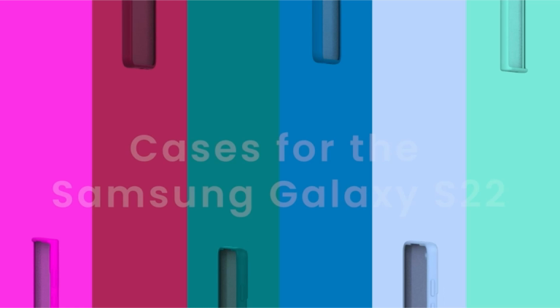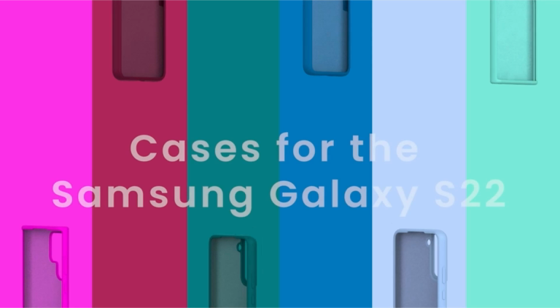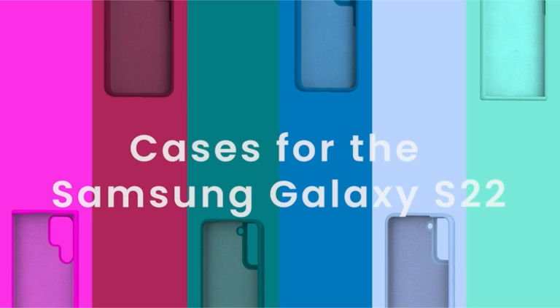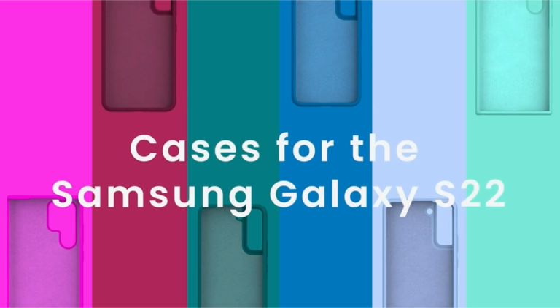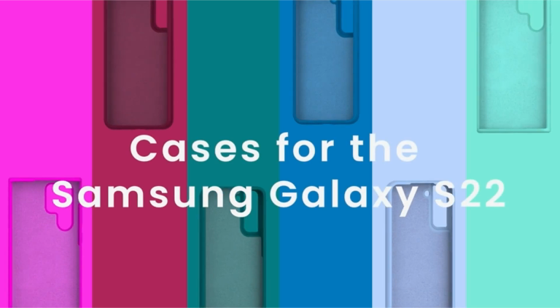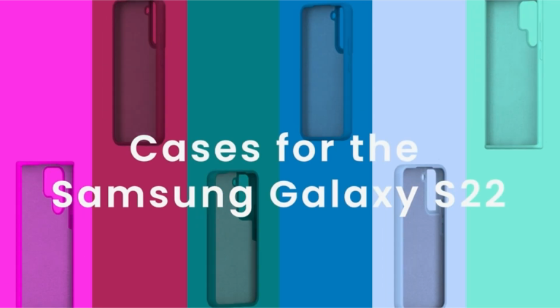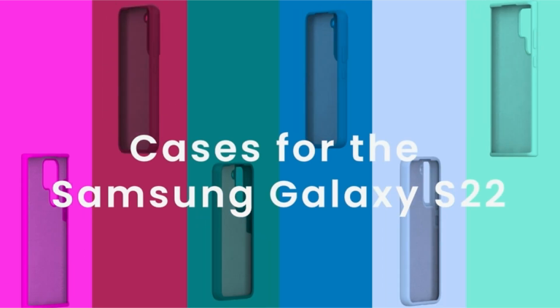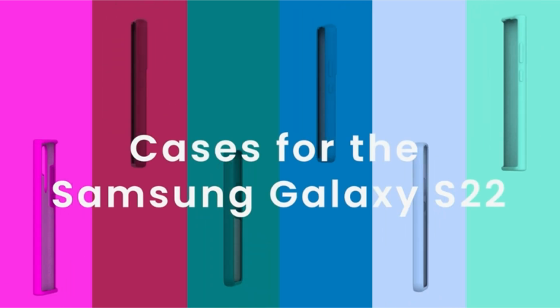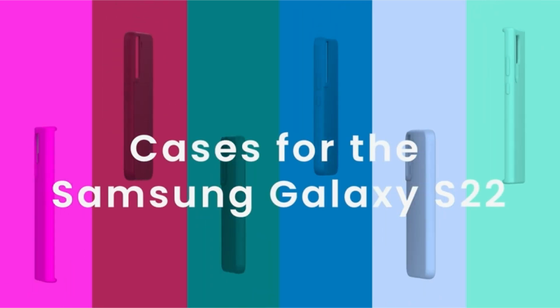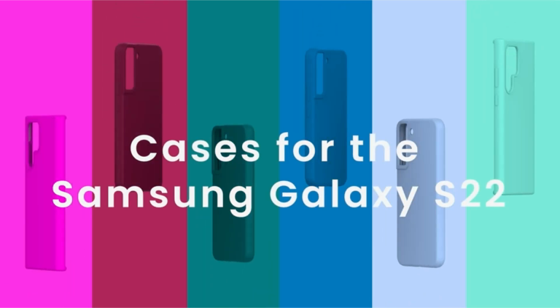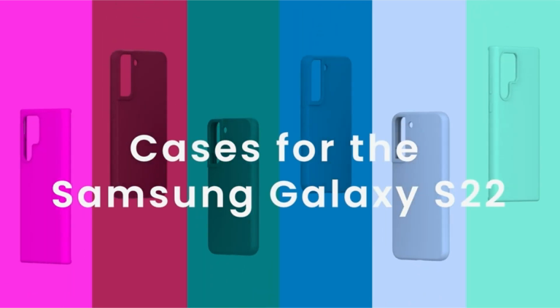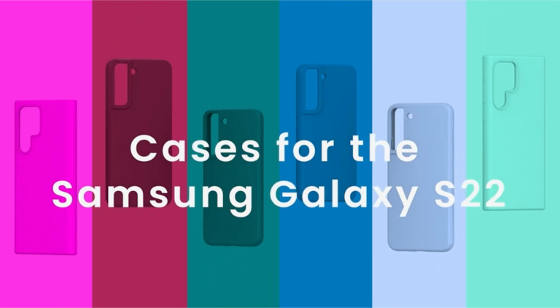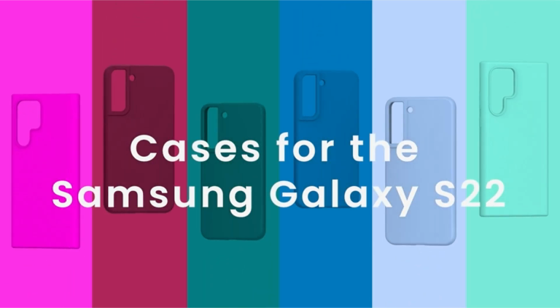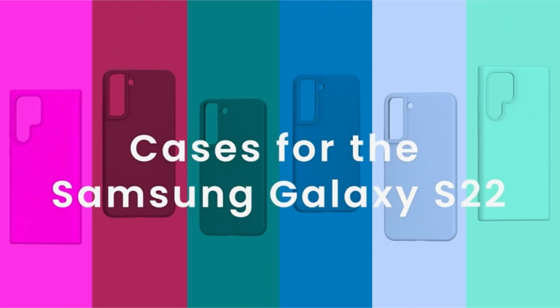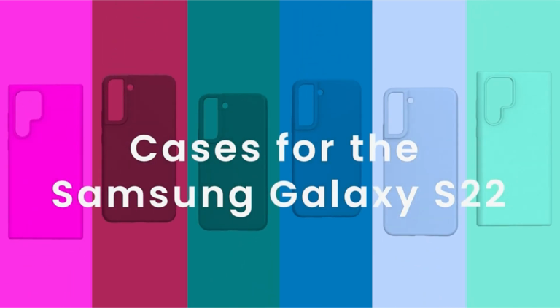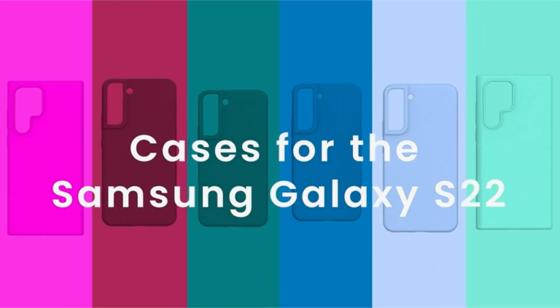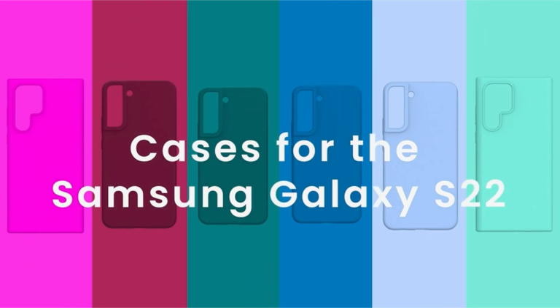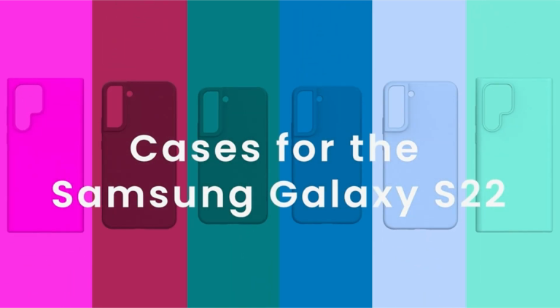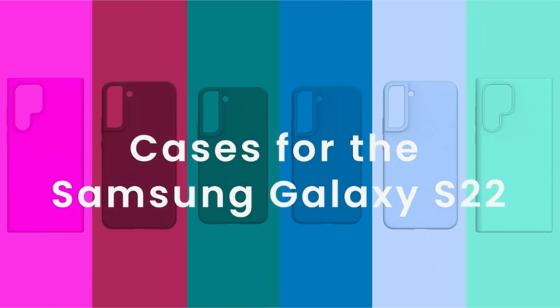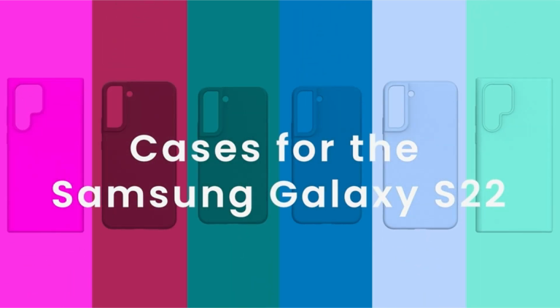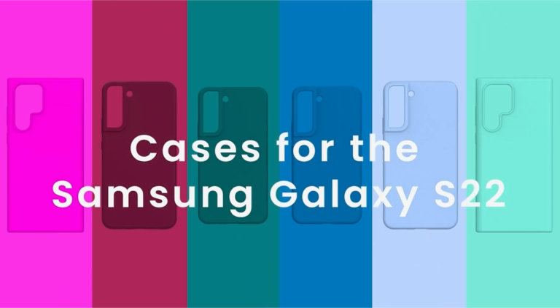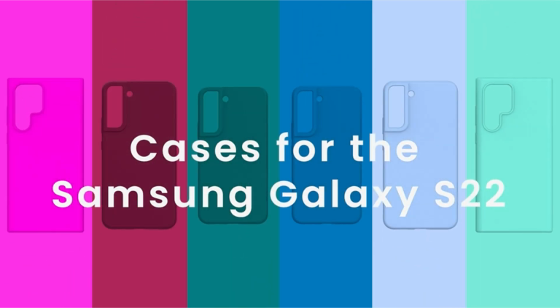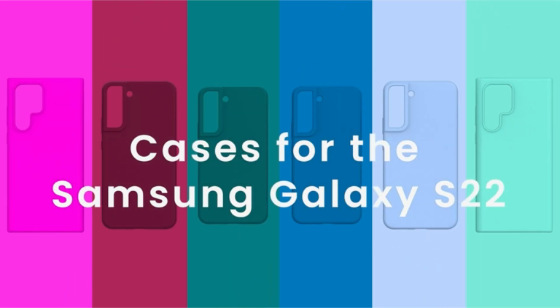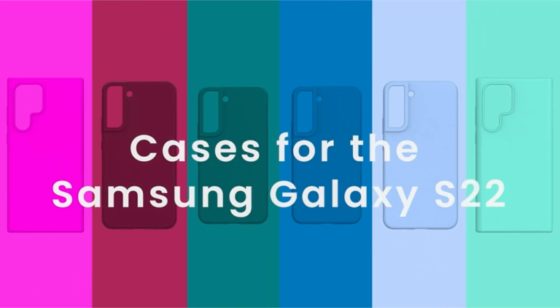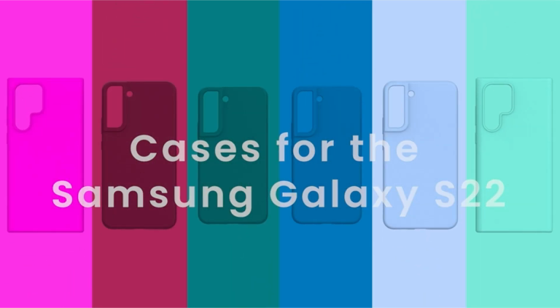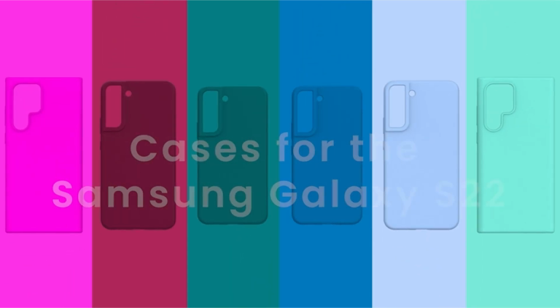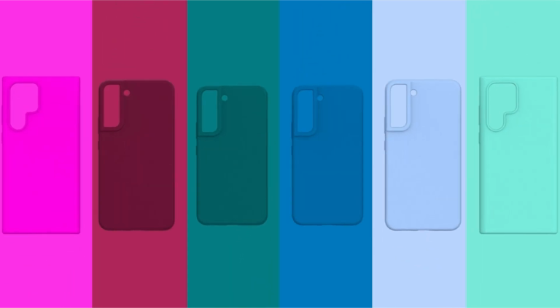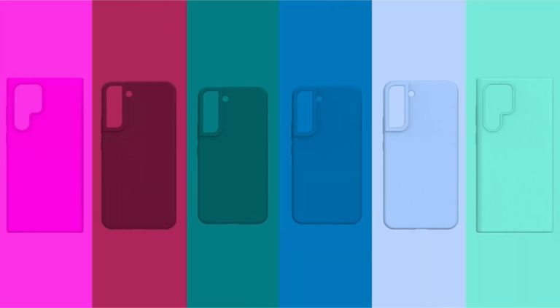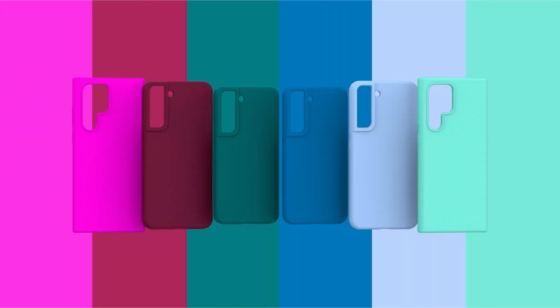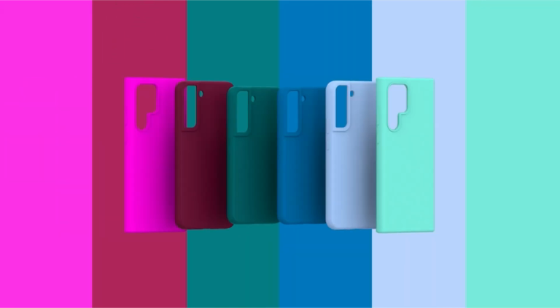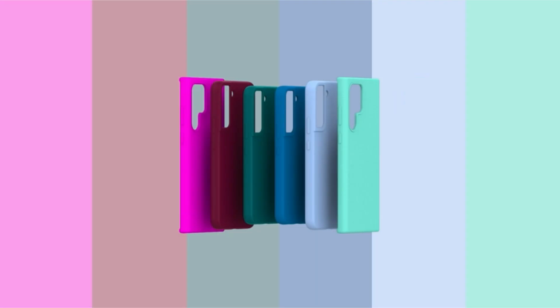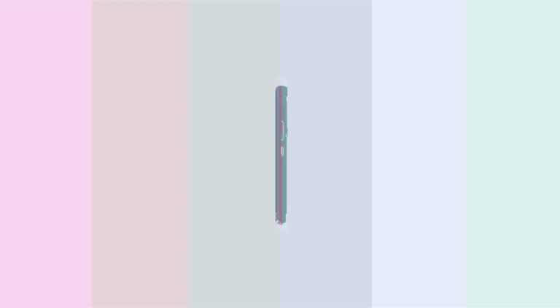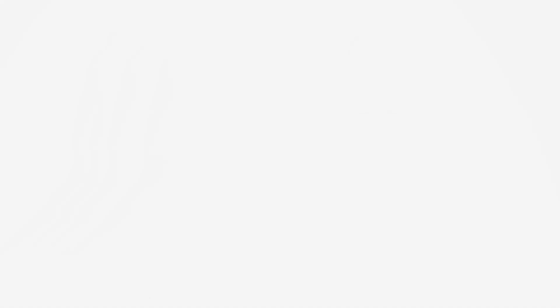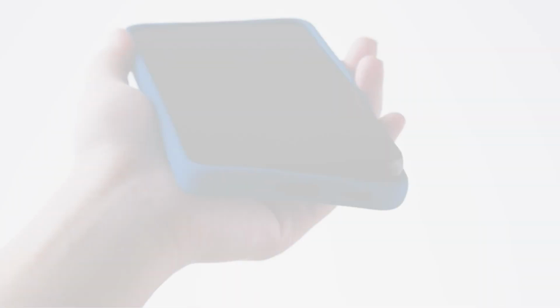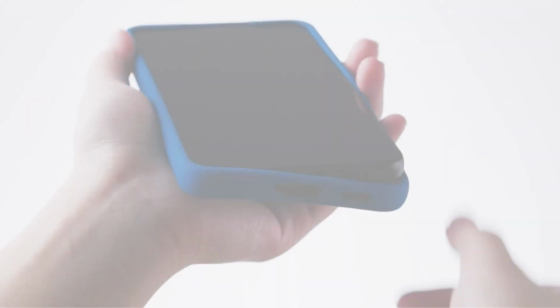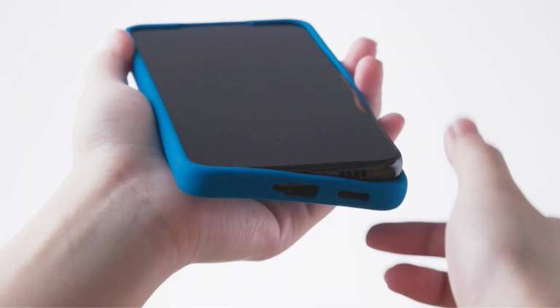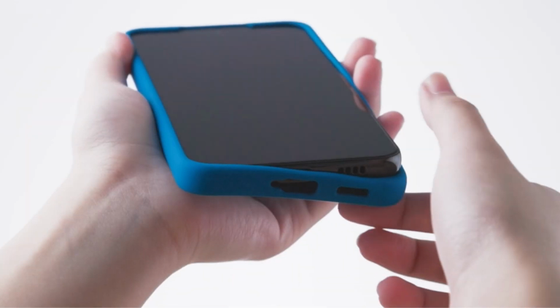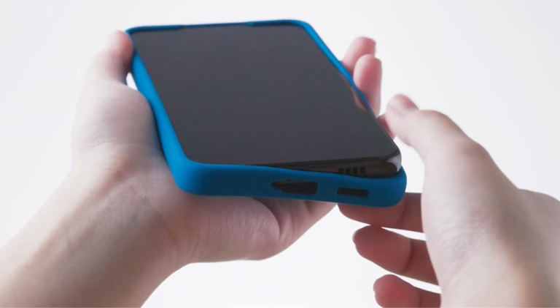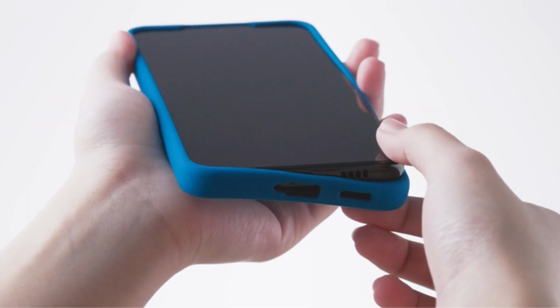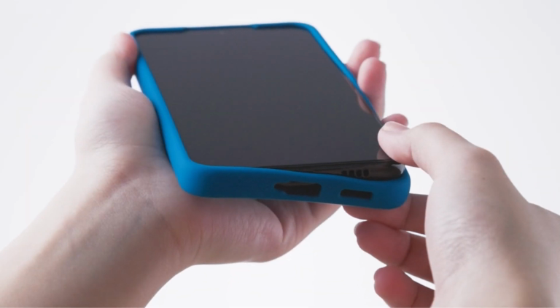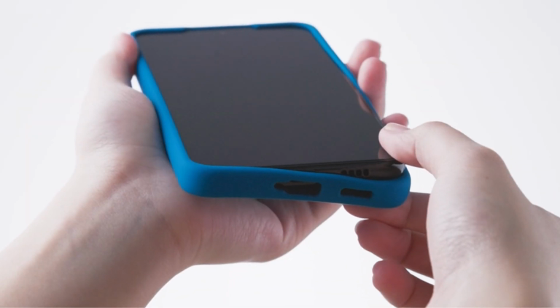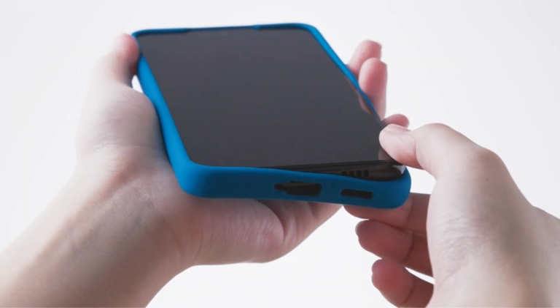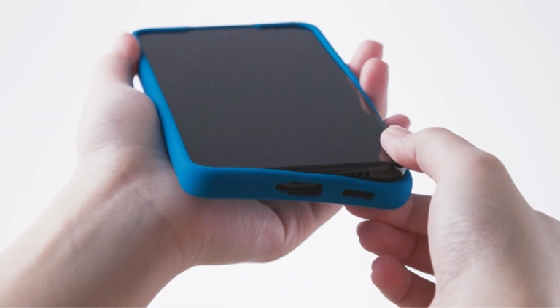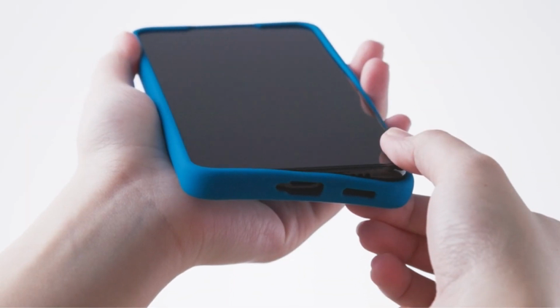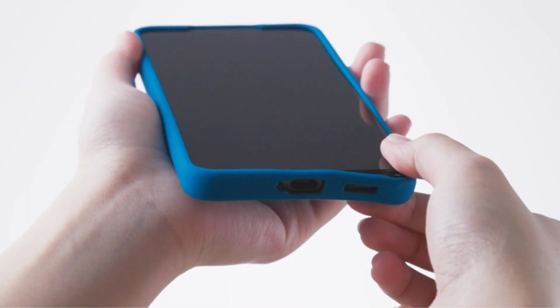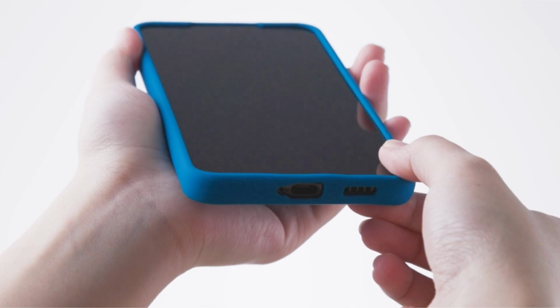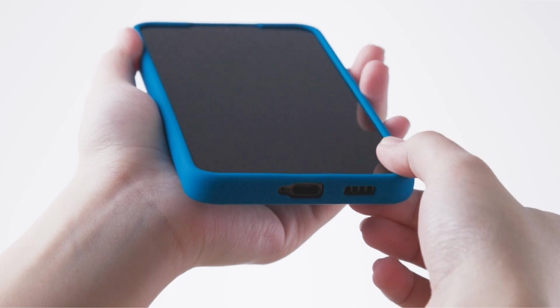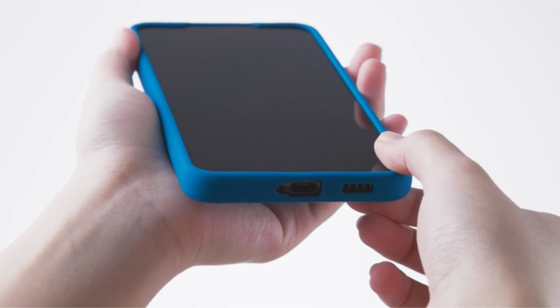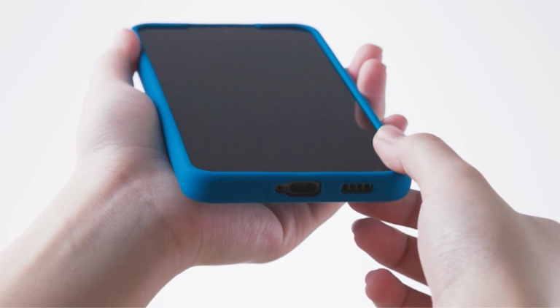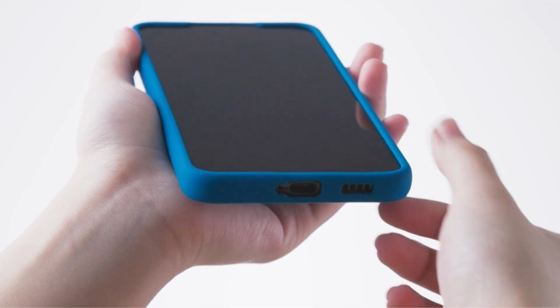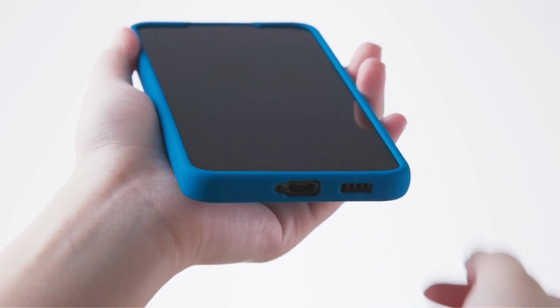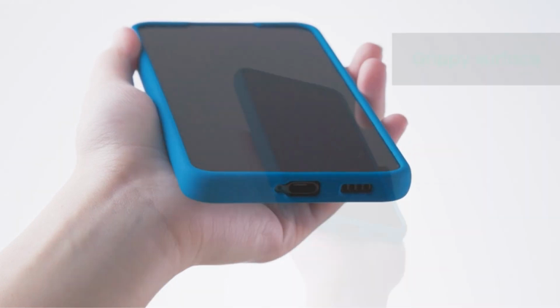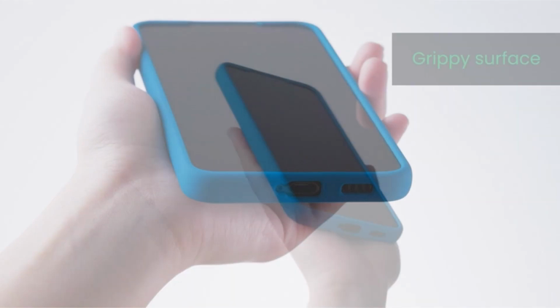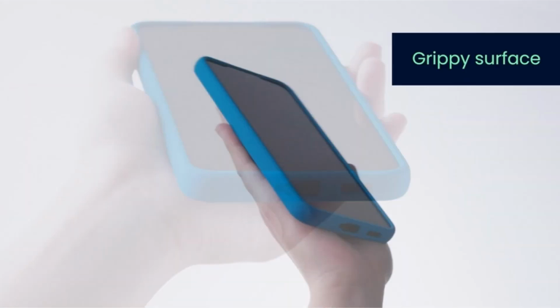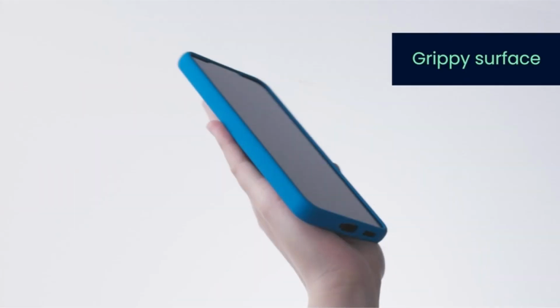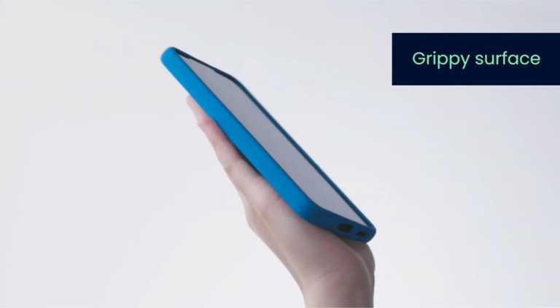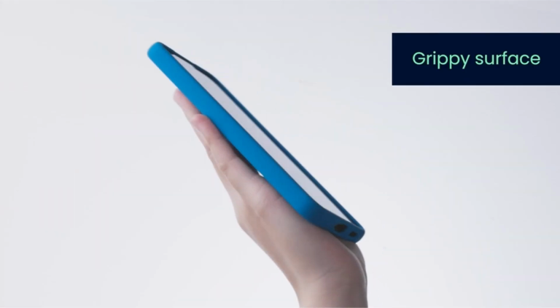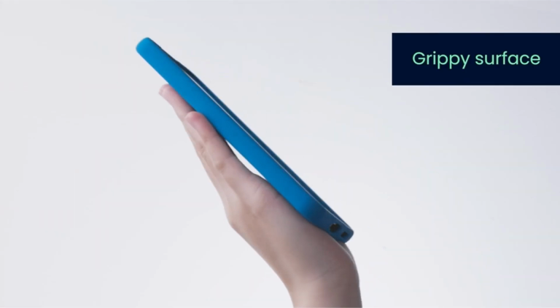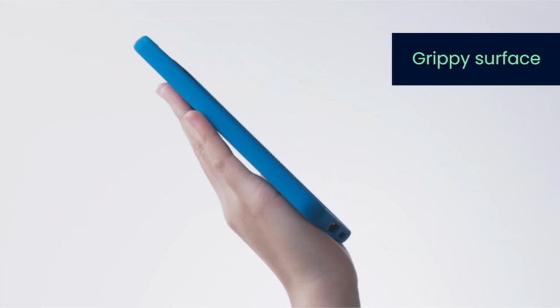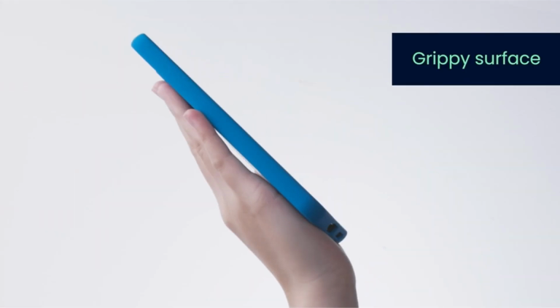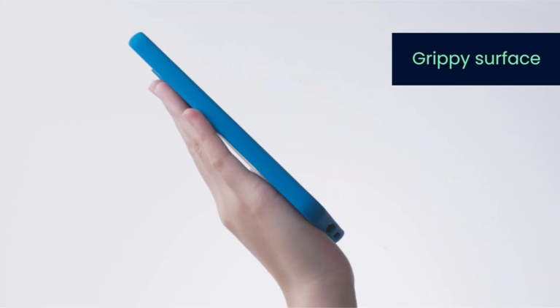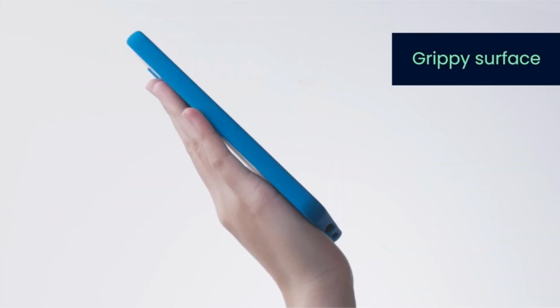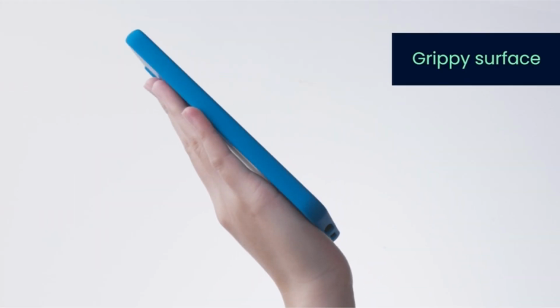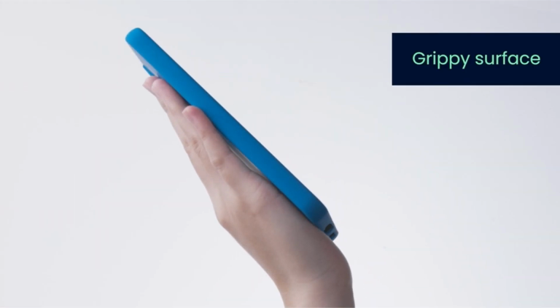Hi, what's up everyone. I am back with another video about the three best Samsung S22 Plus cases that you can buy on Amazon.